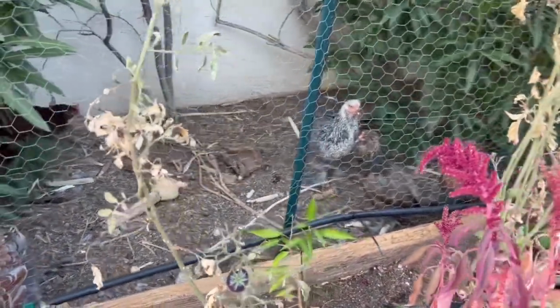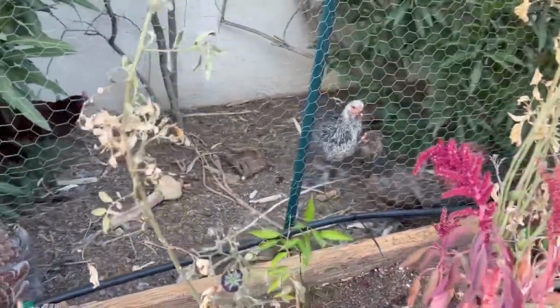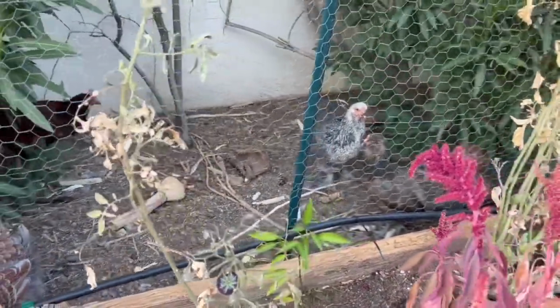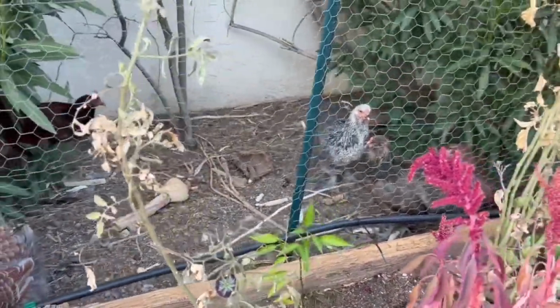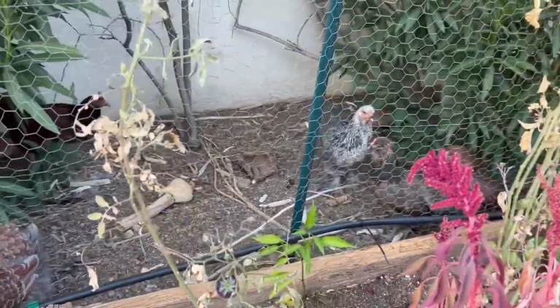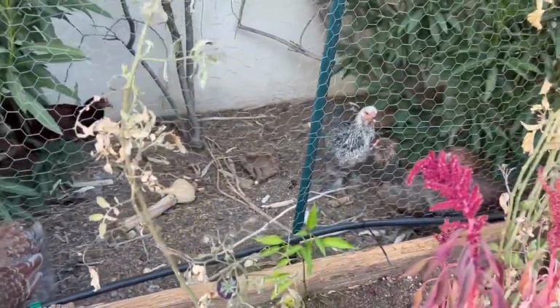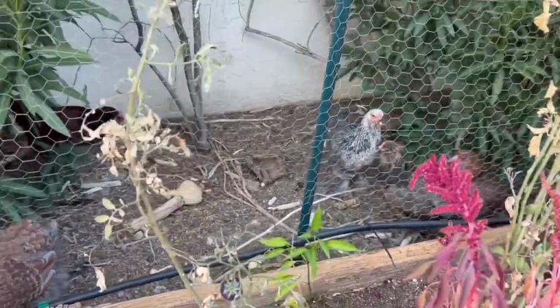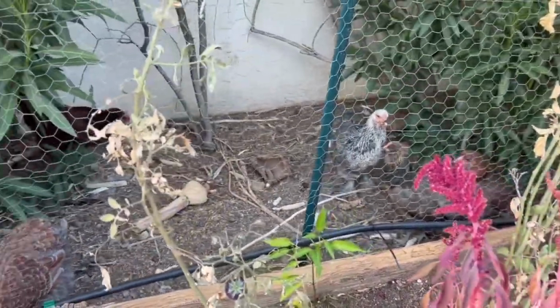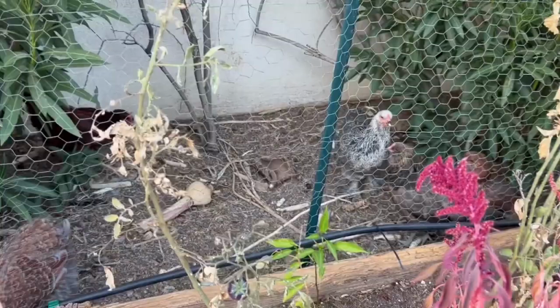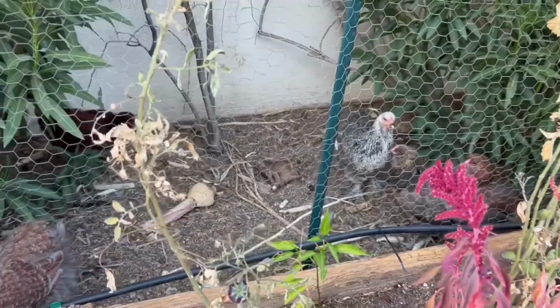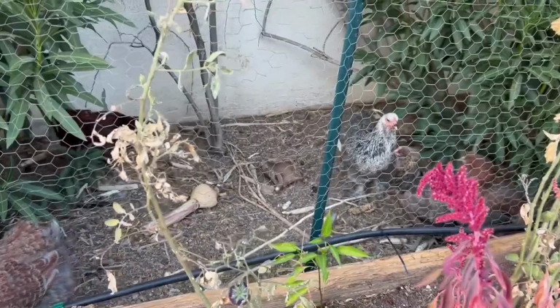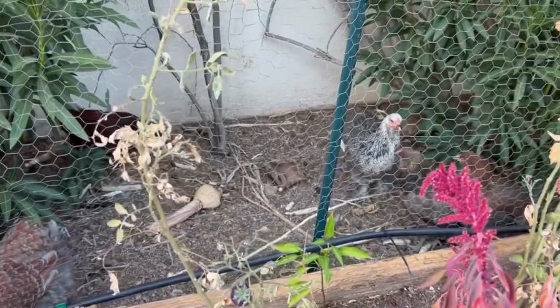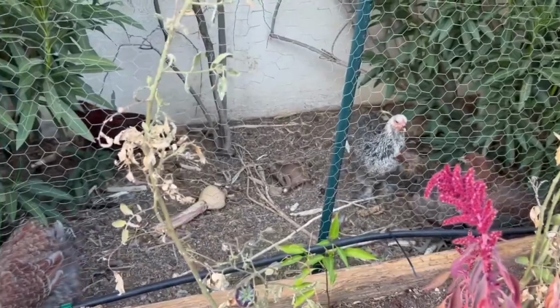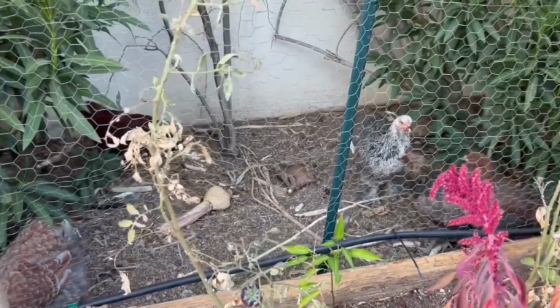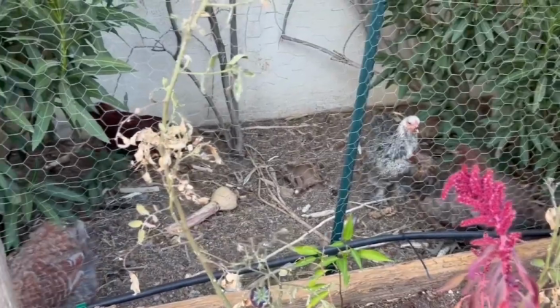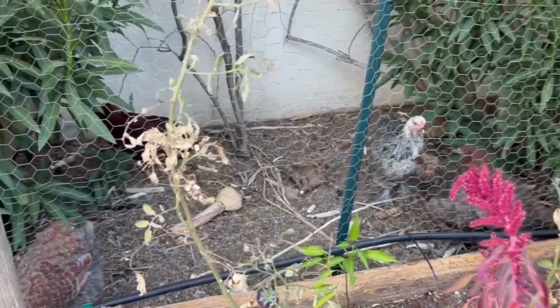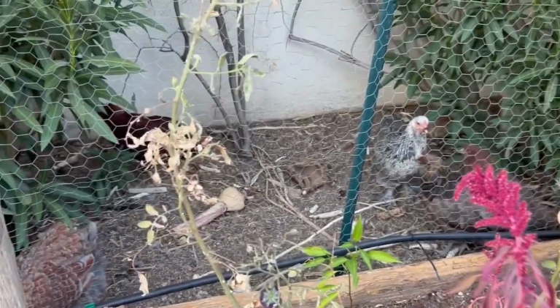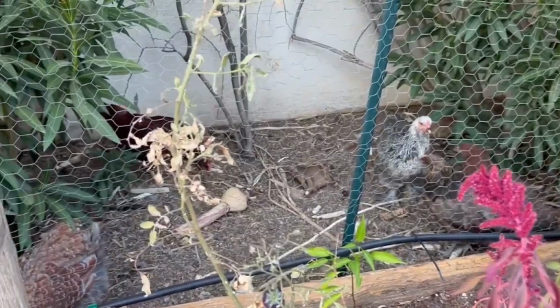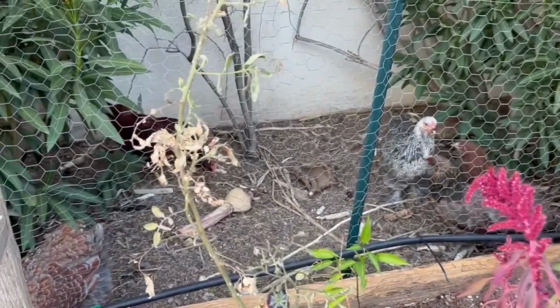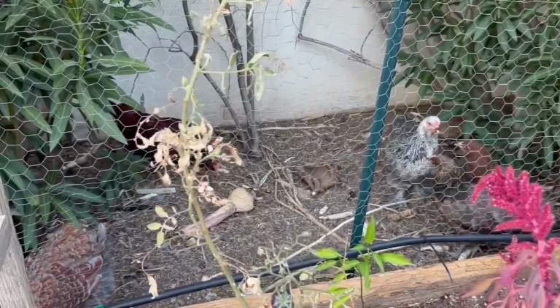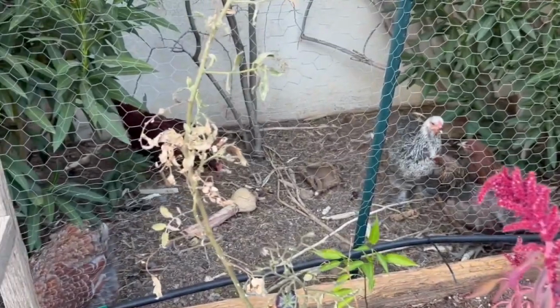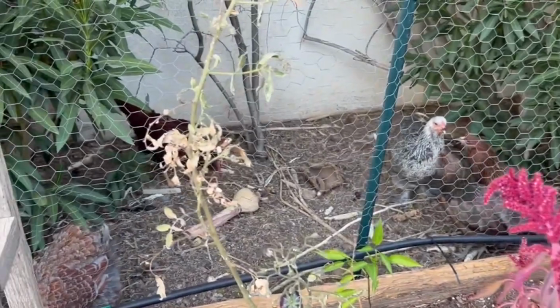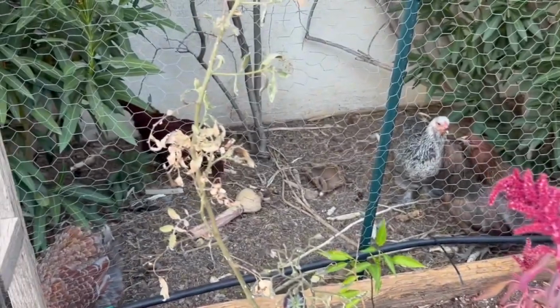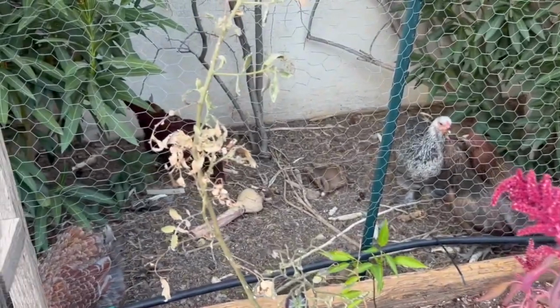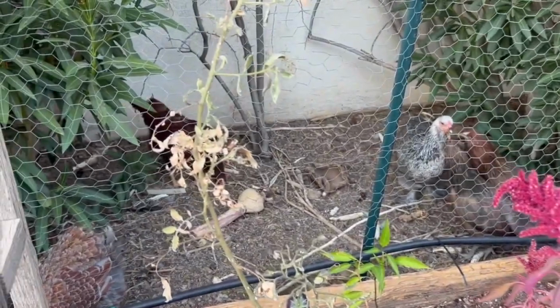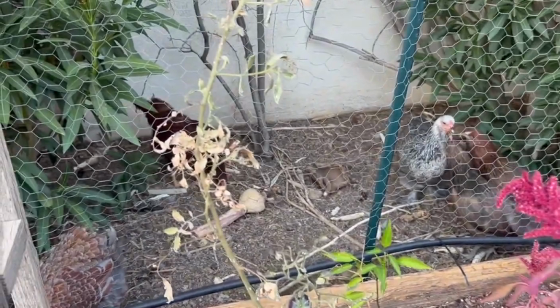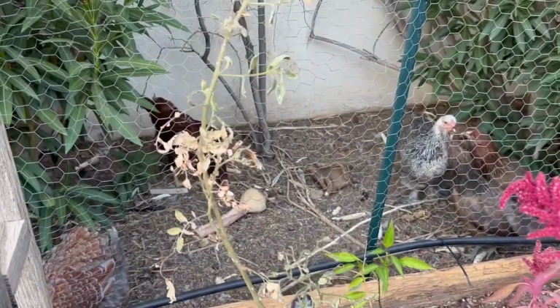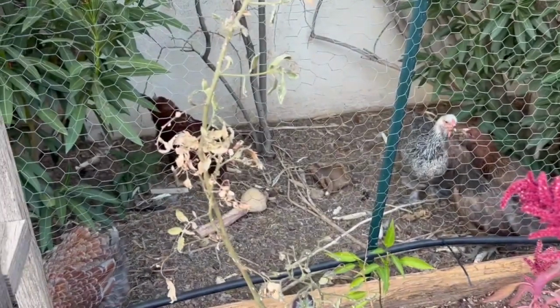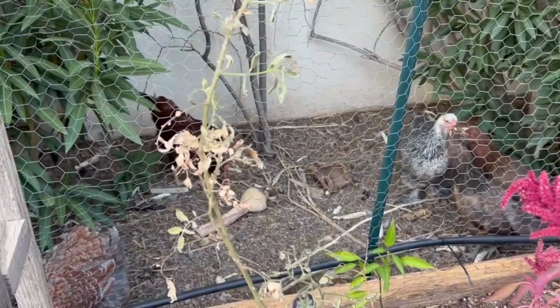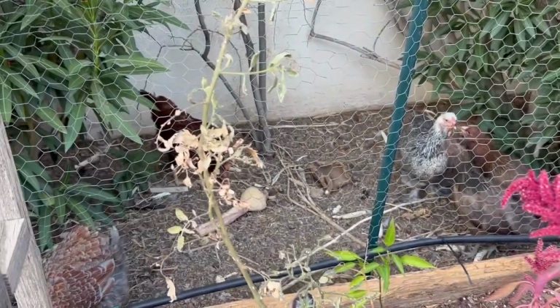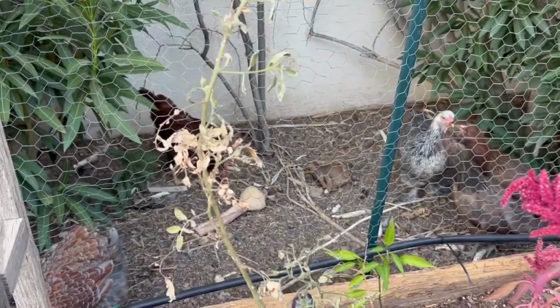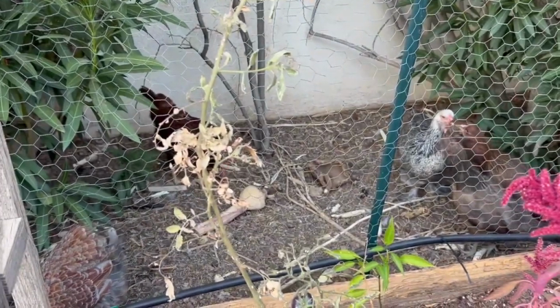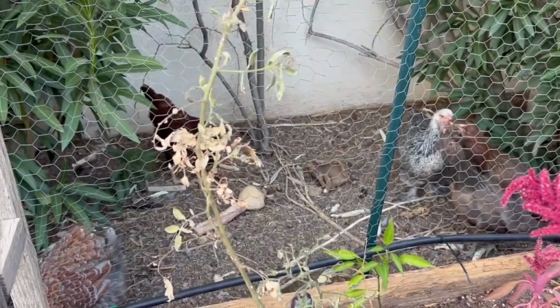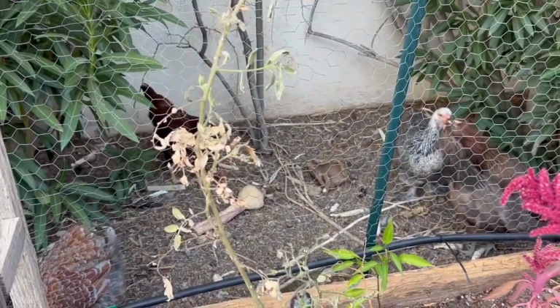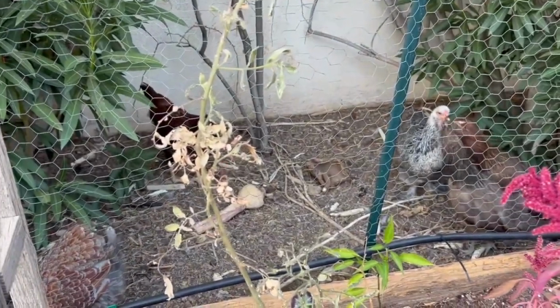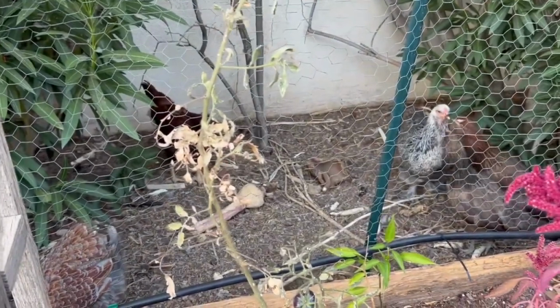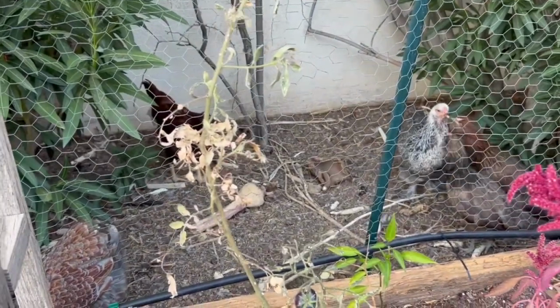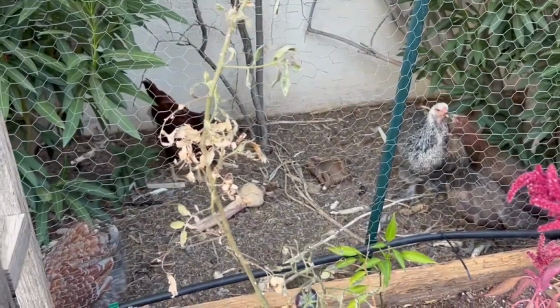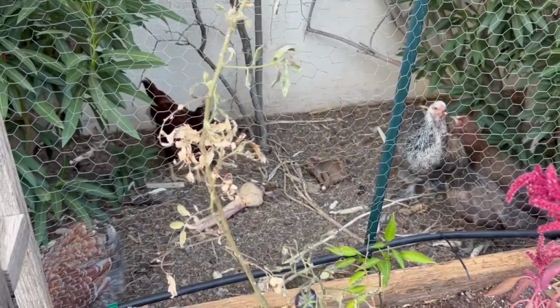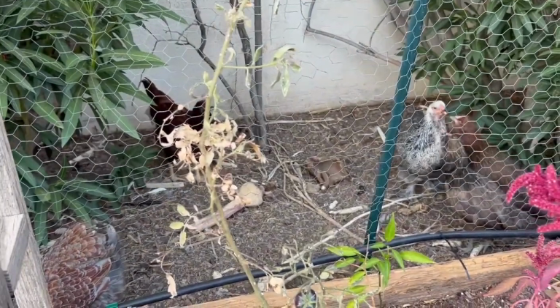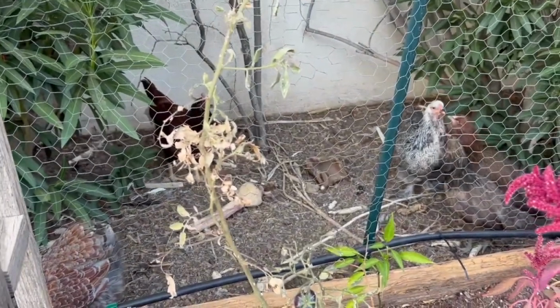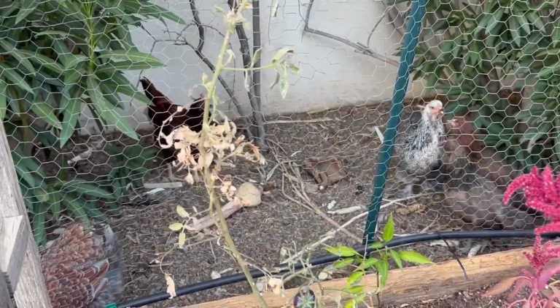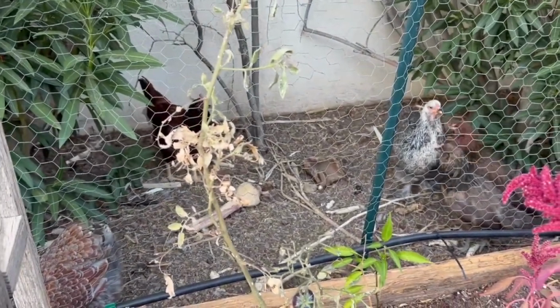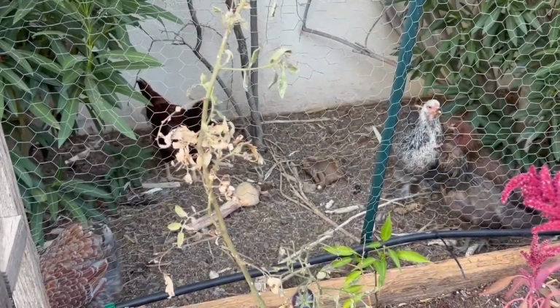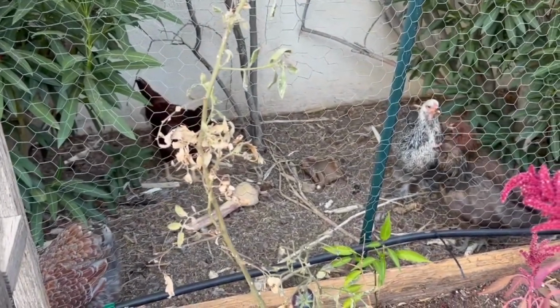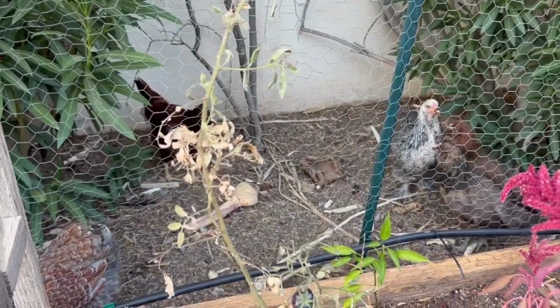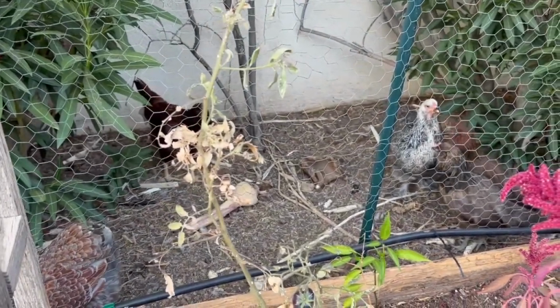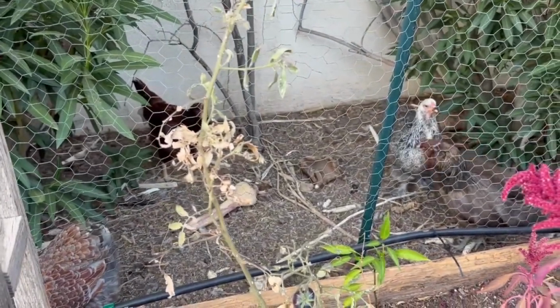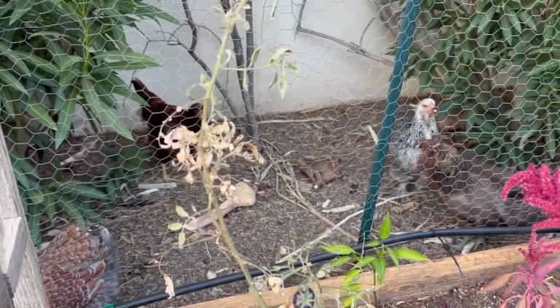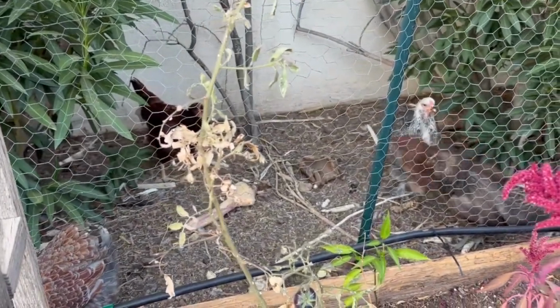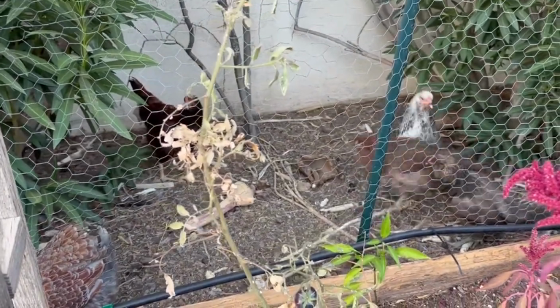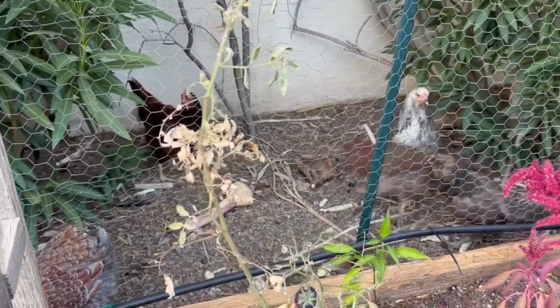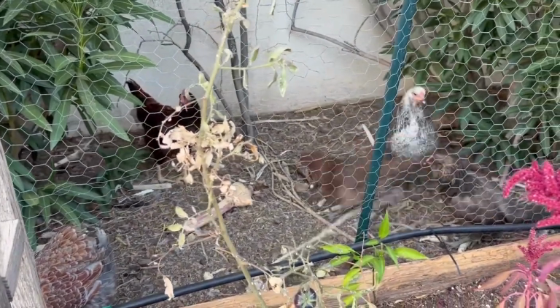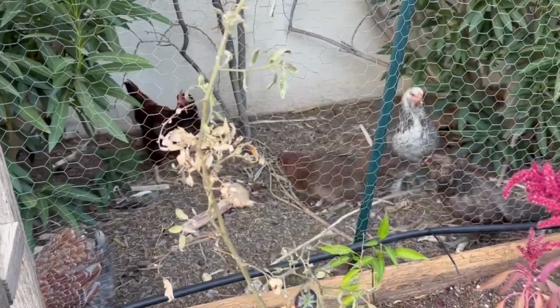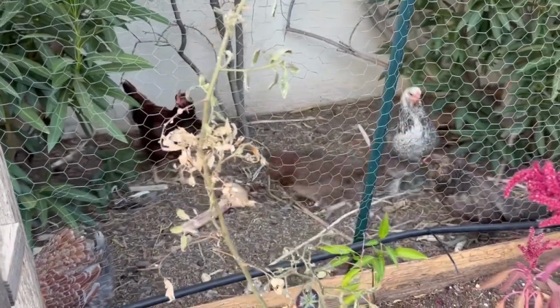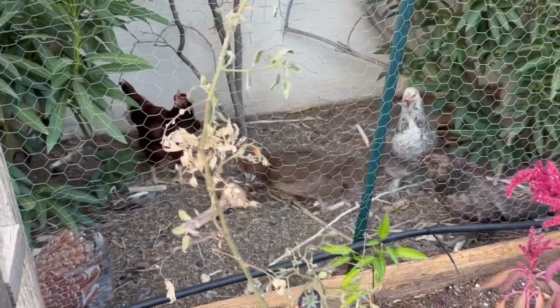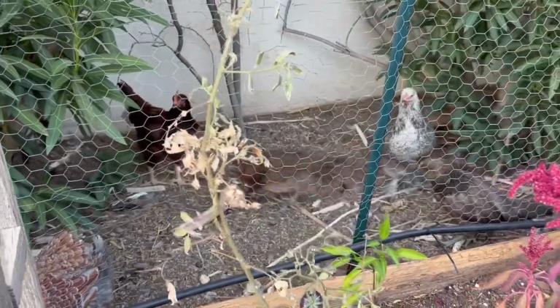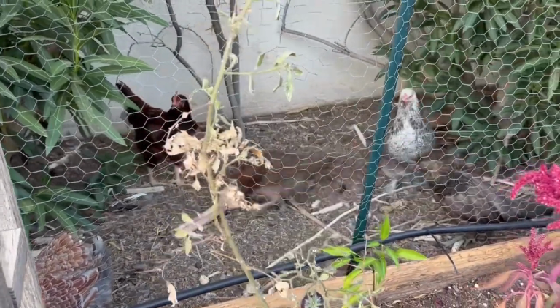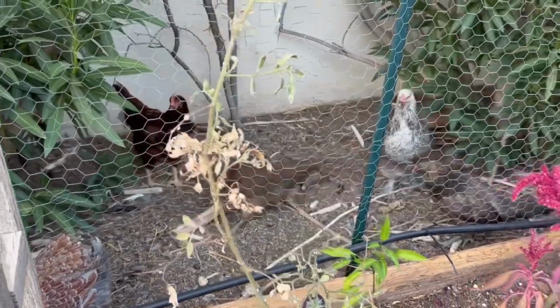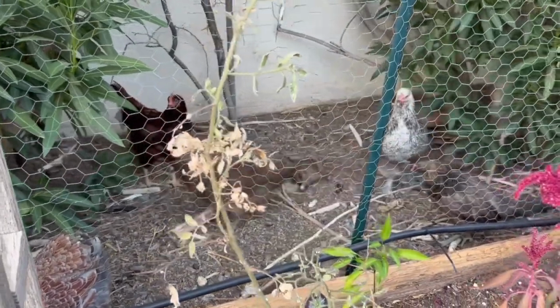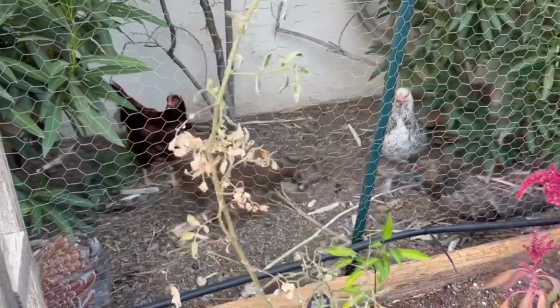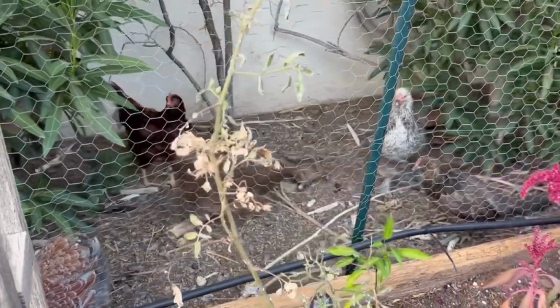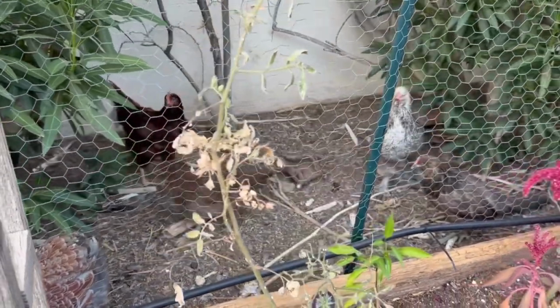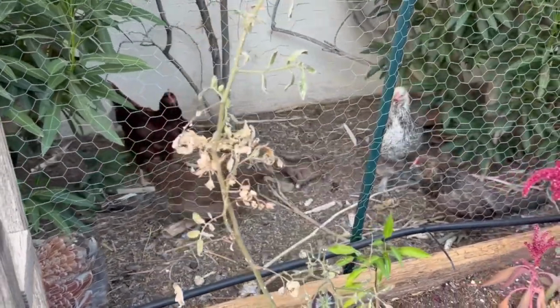But today I'm just going to take you around and show you what I grew to give my chickens as food this season.